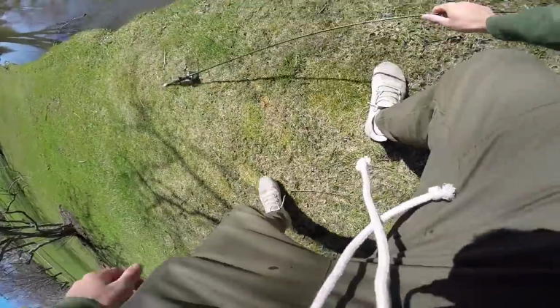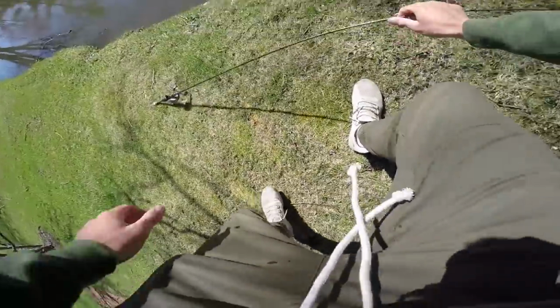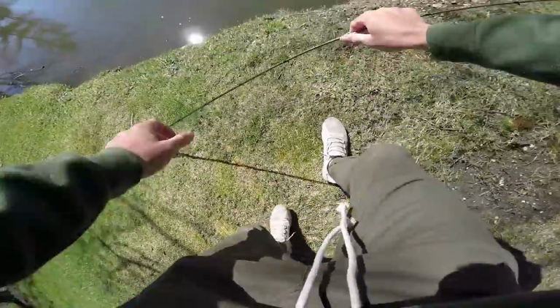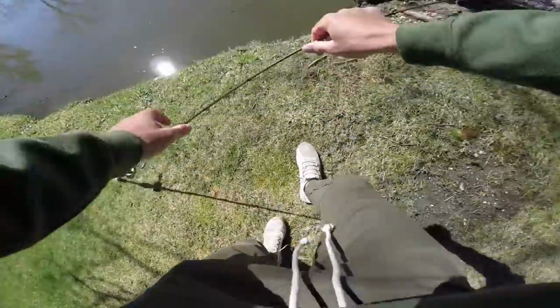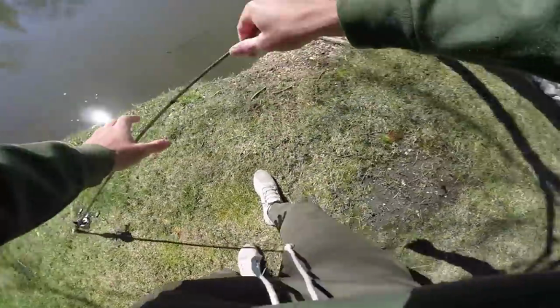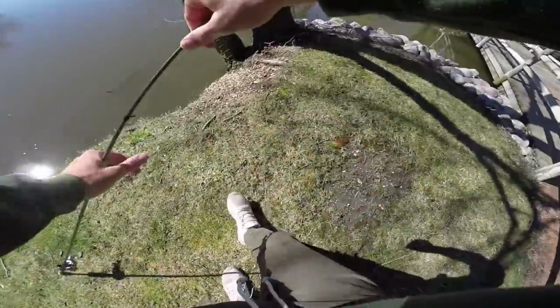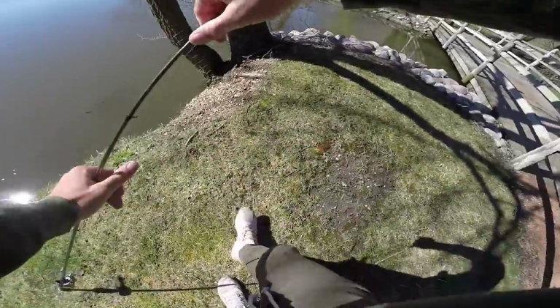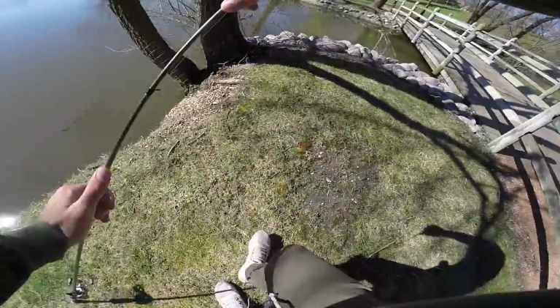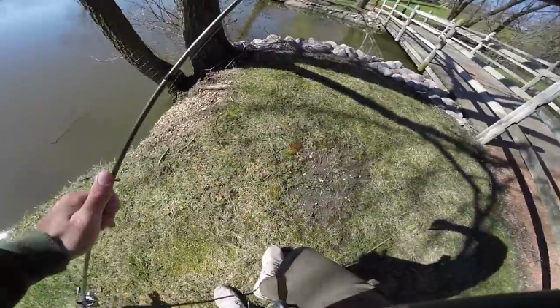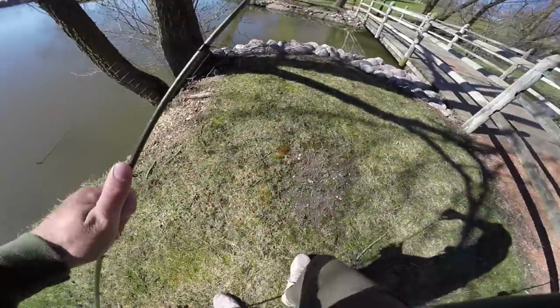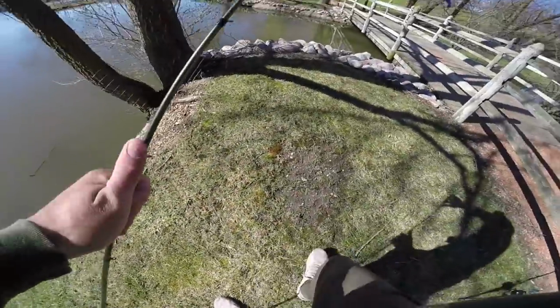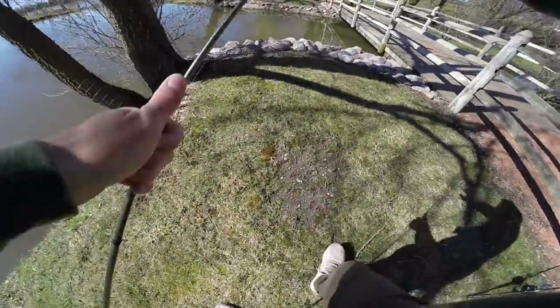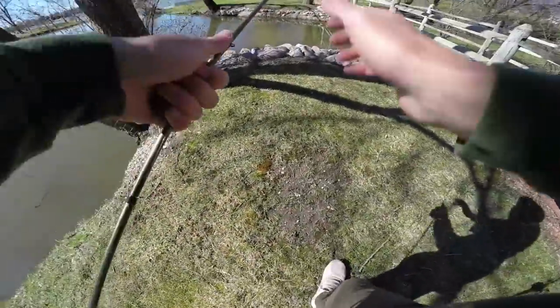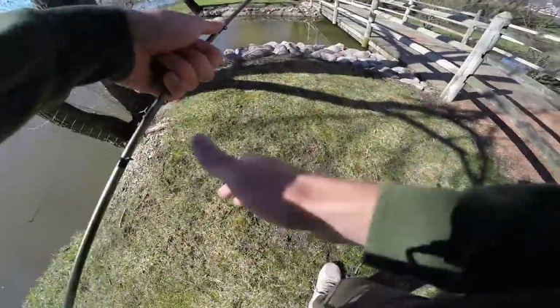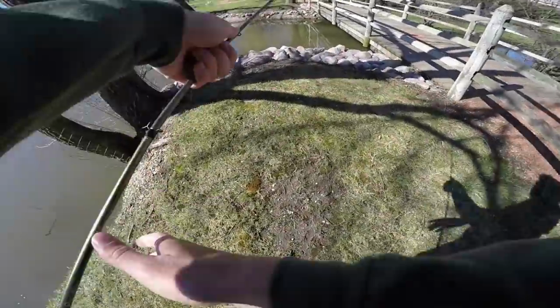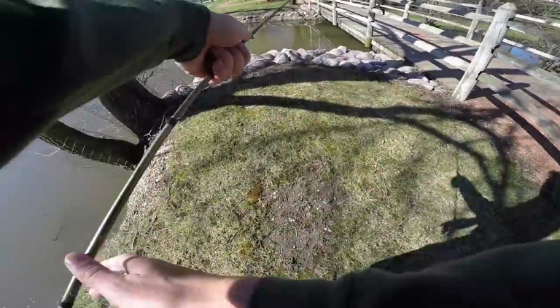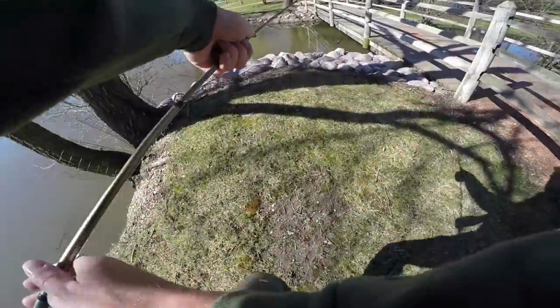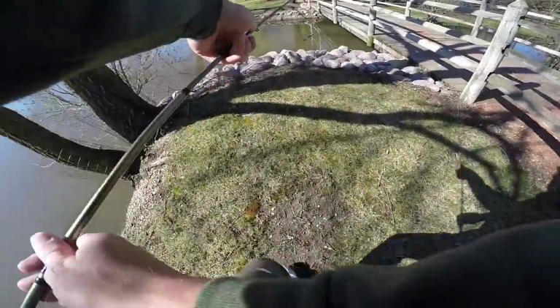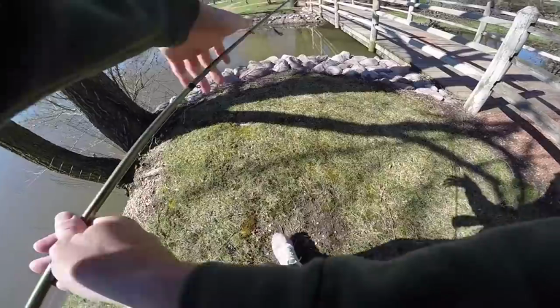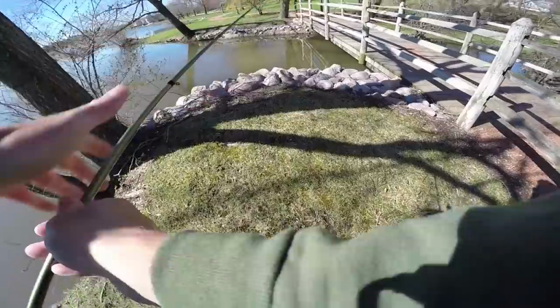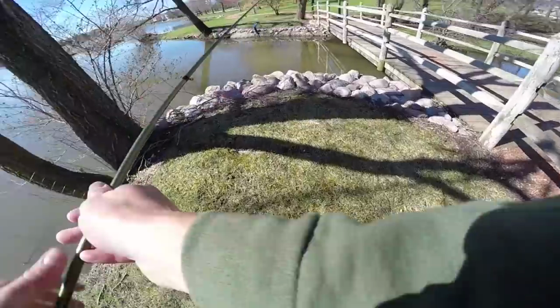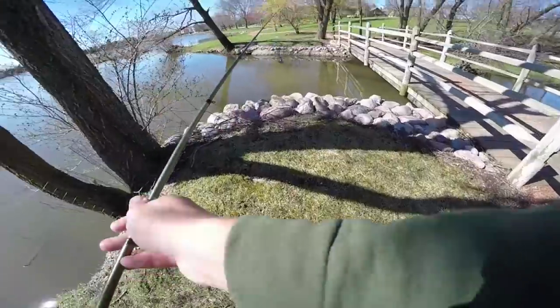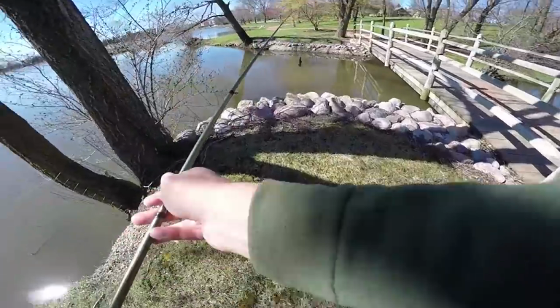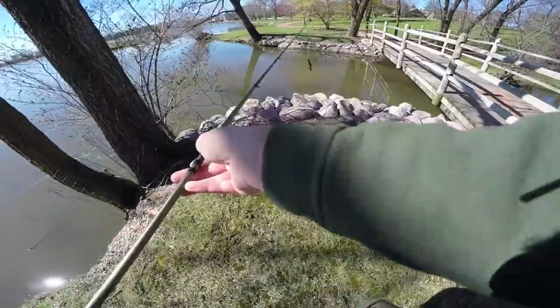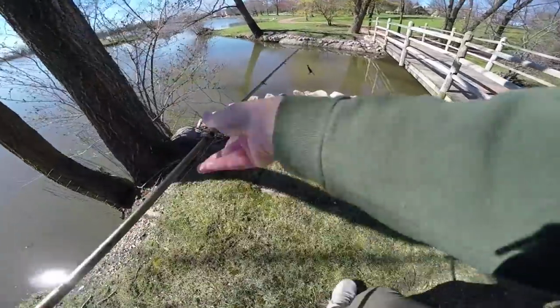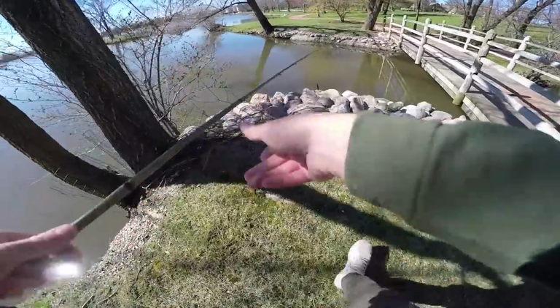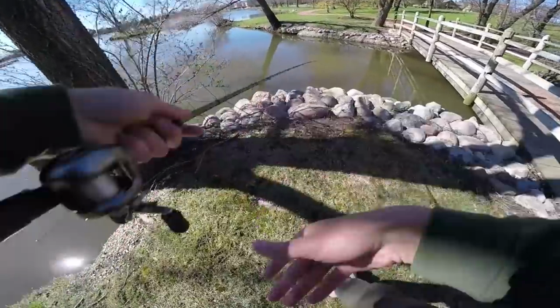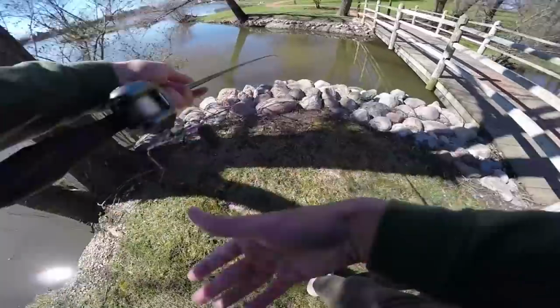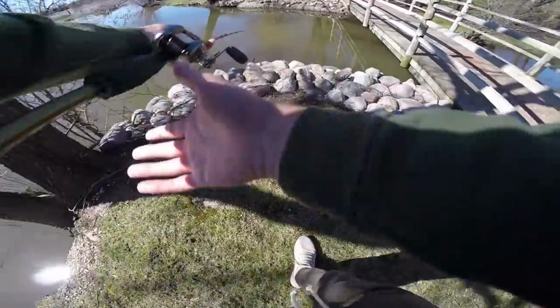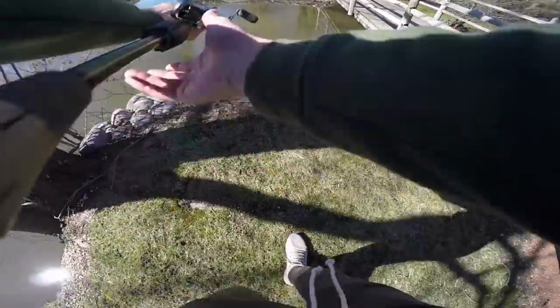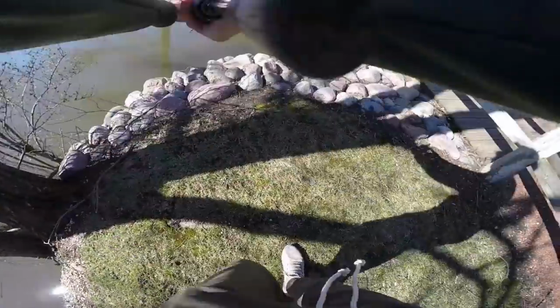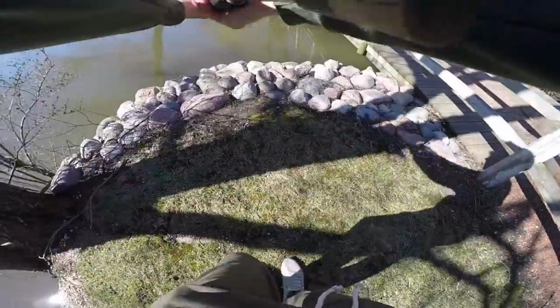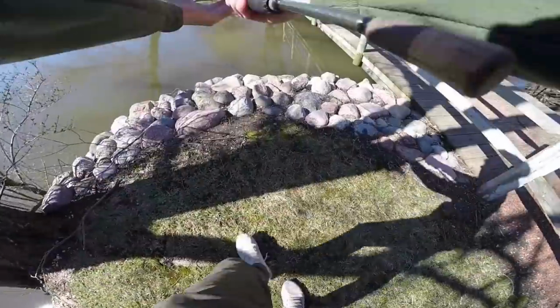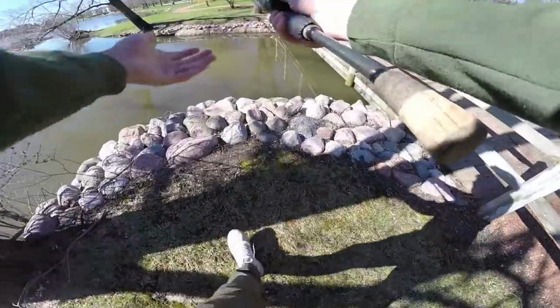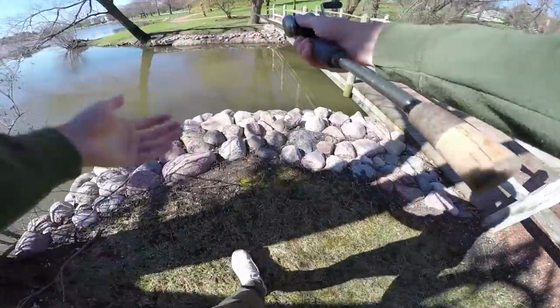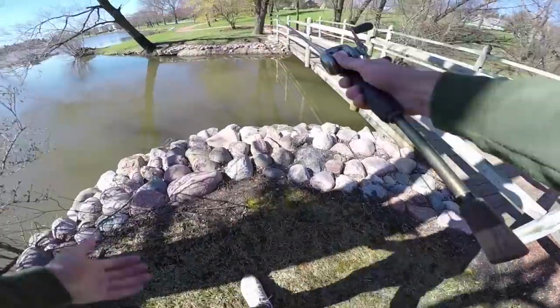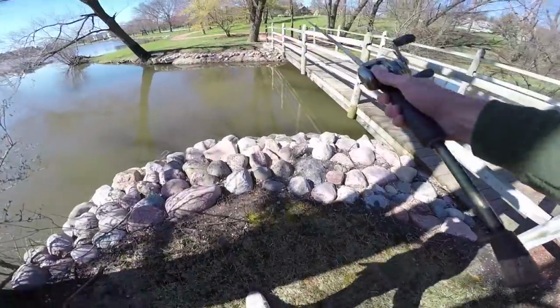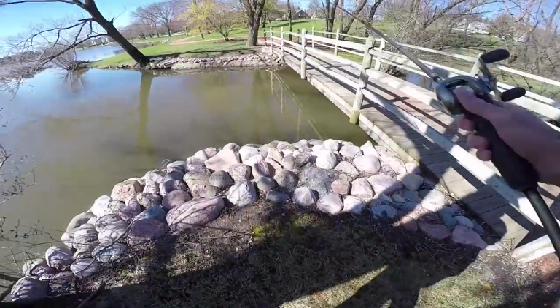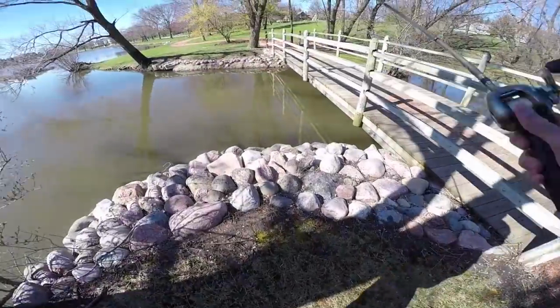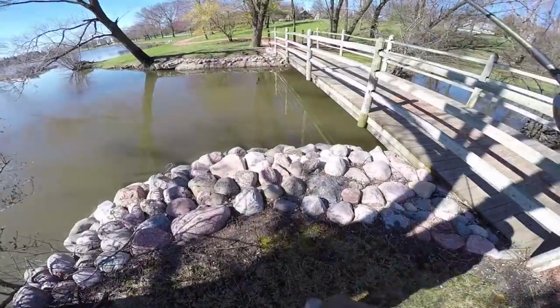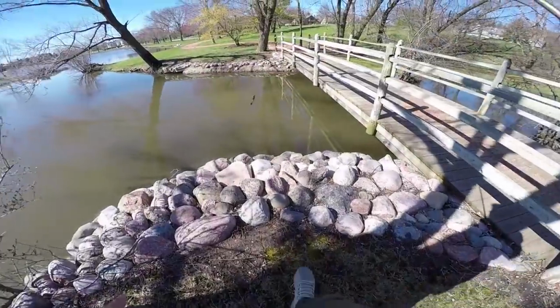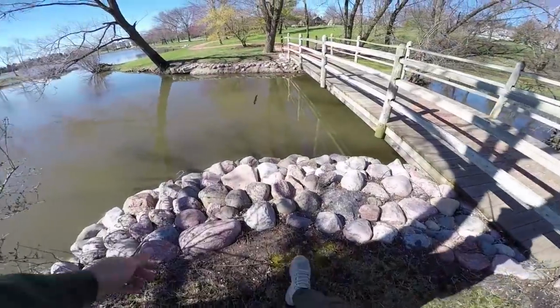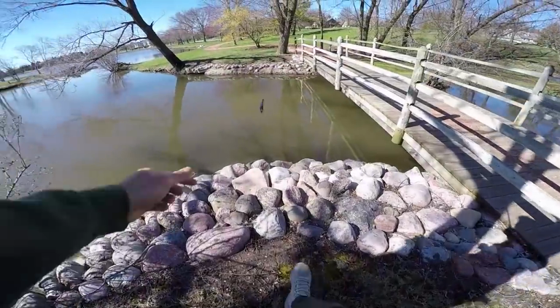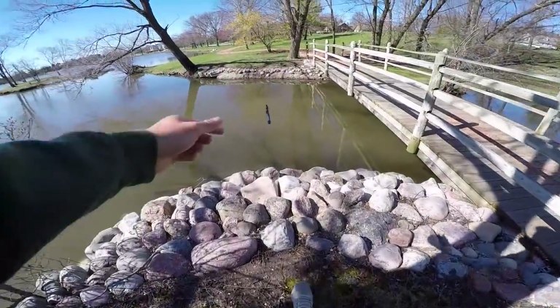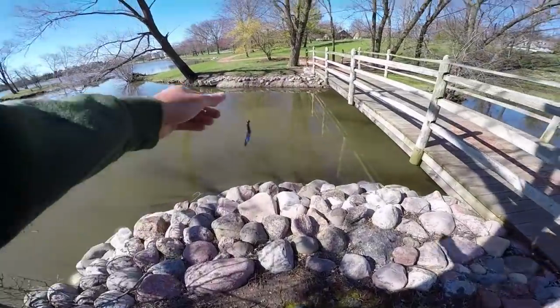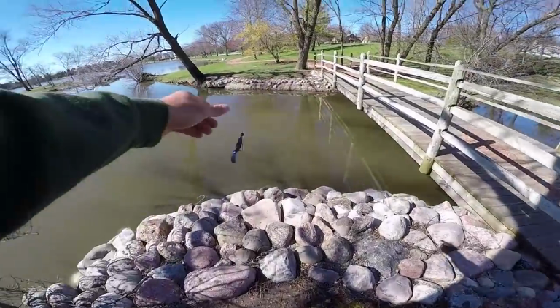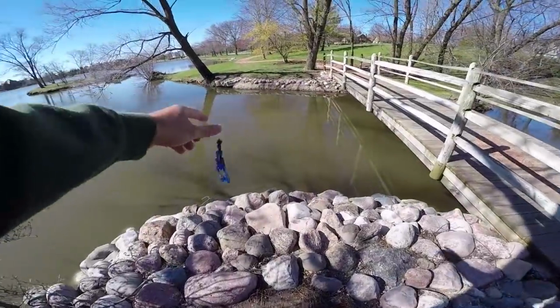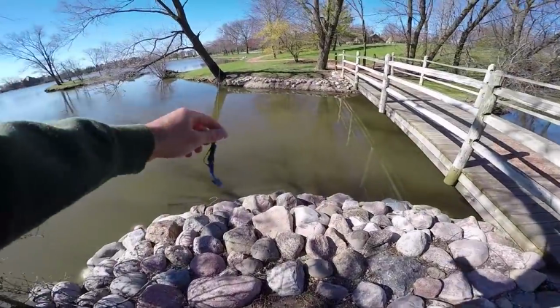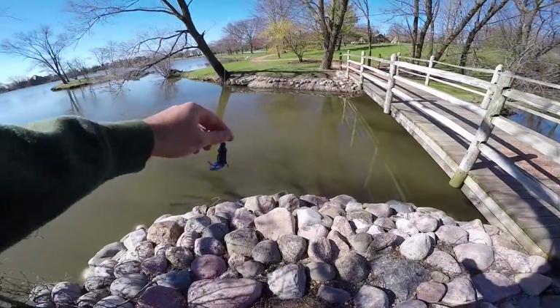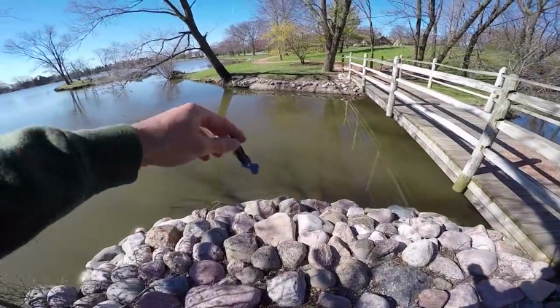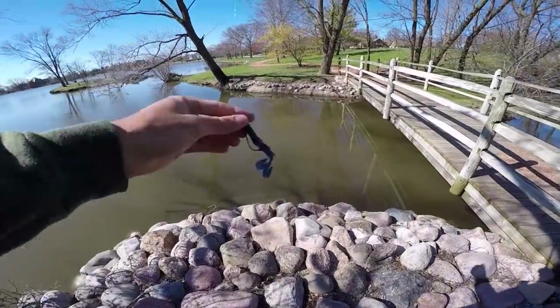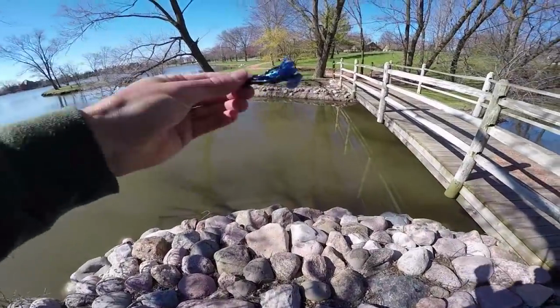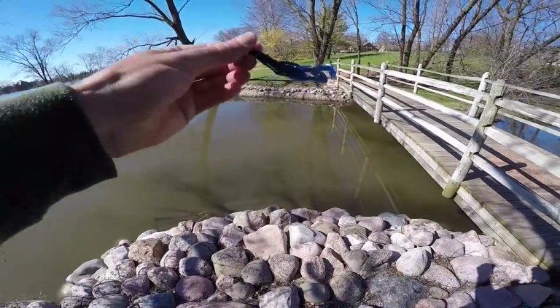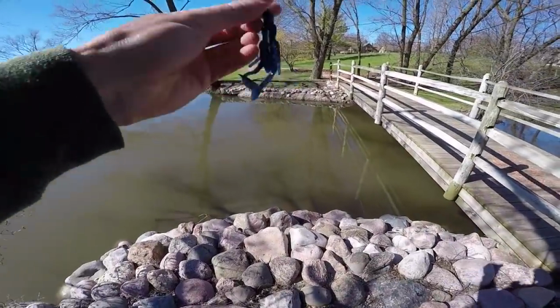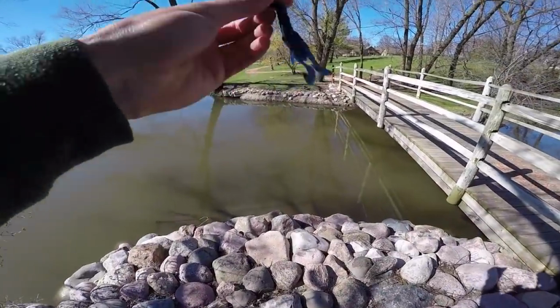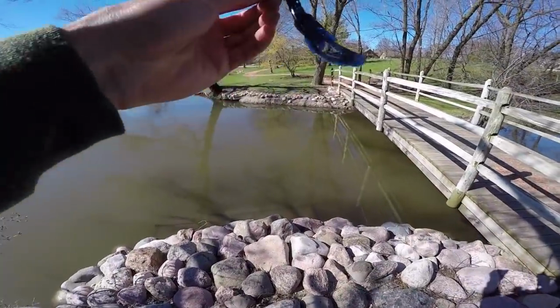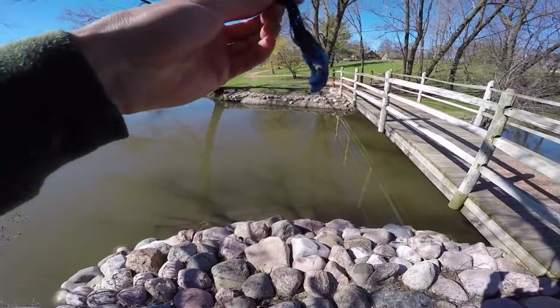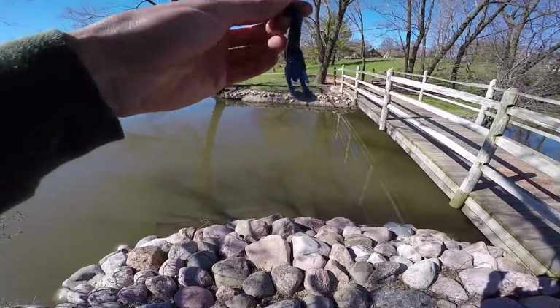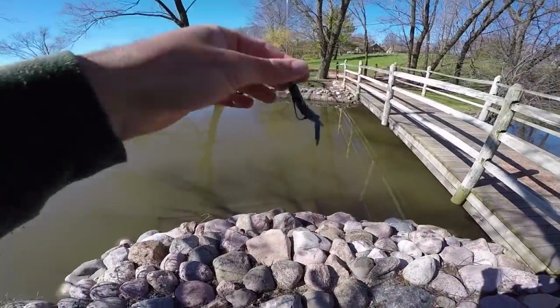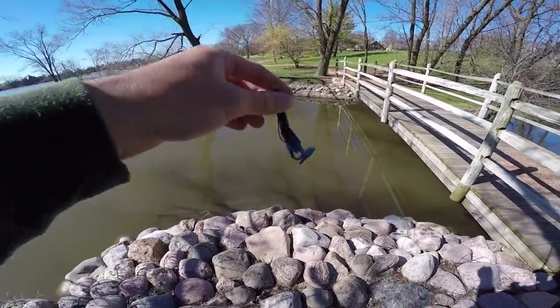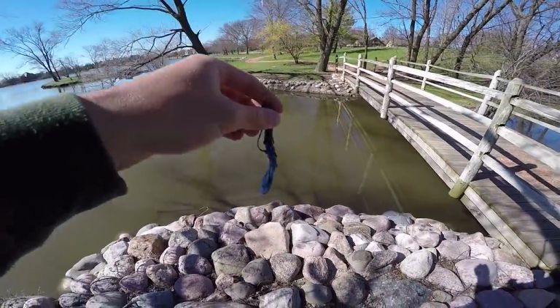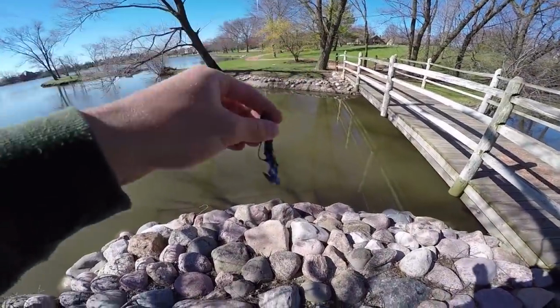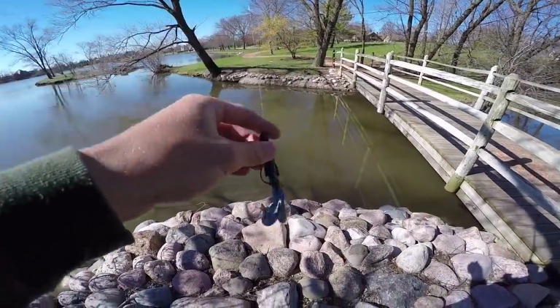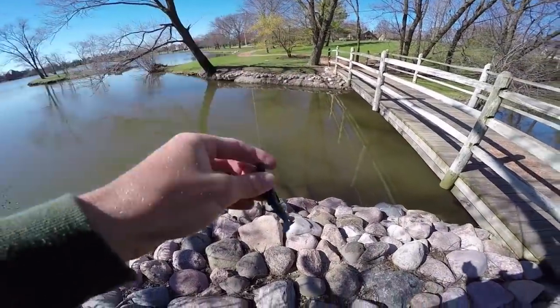Next bait to cross off my list is this little black and blue finesse craw on a wobblehead.